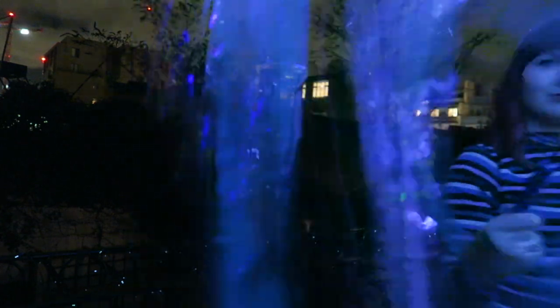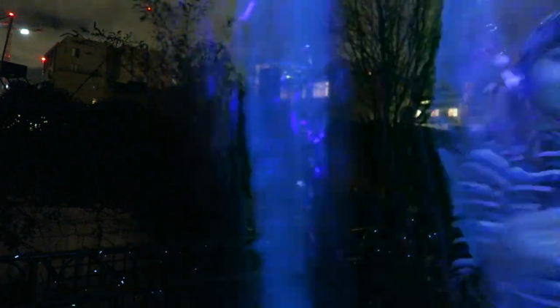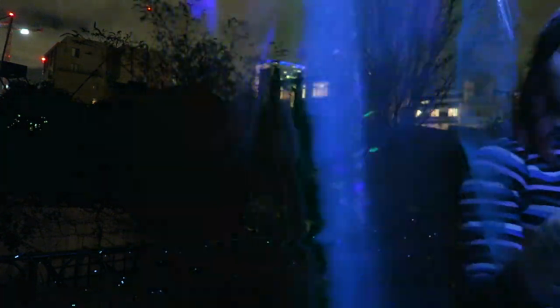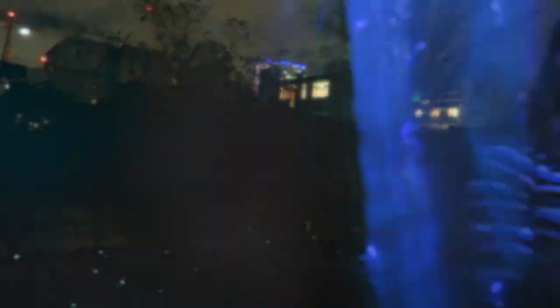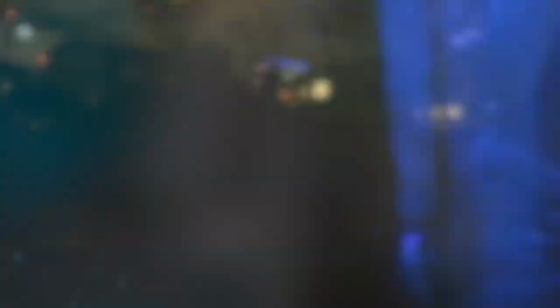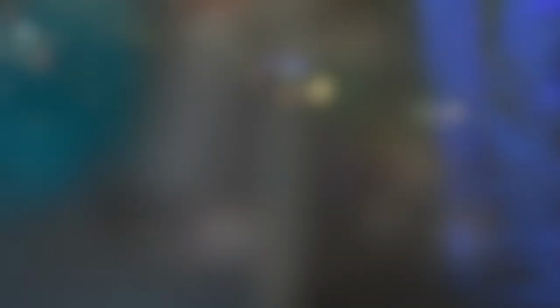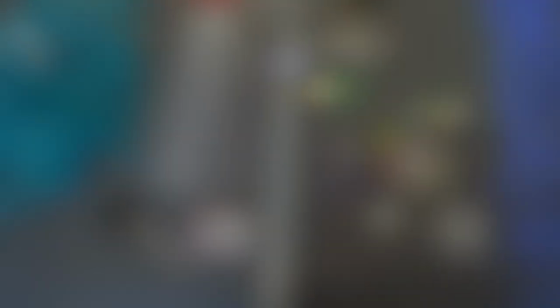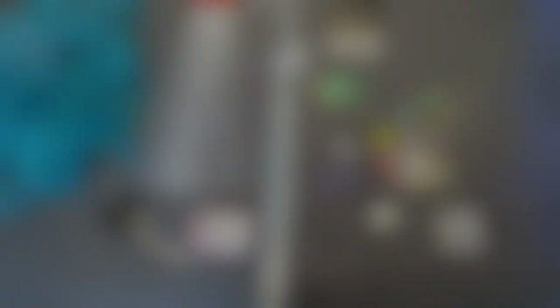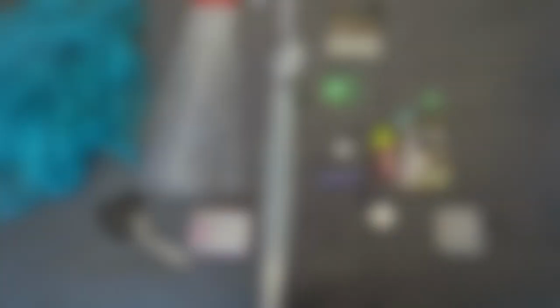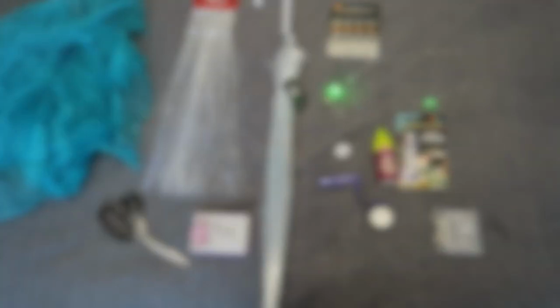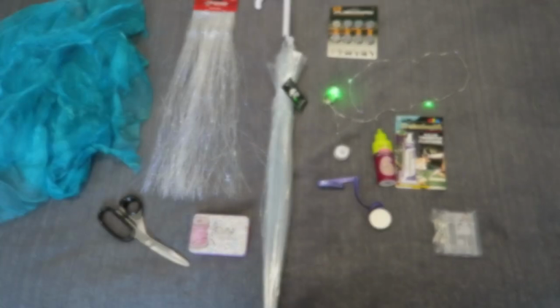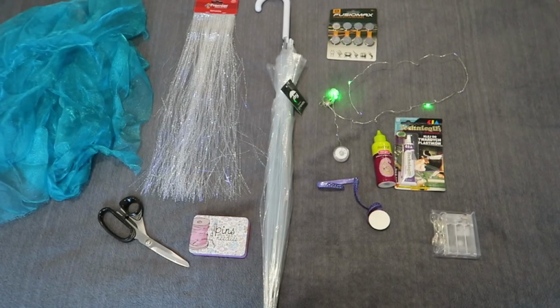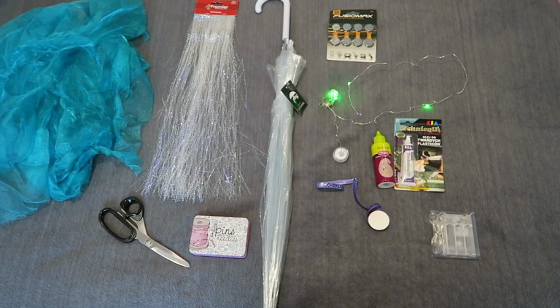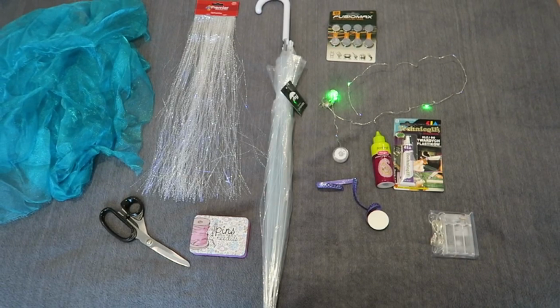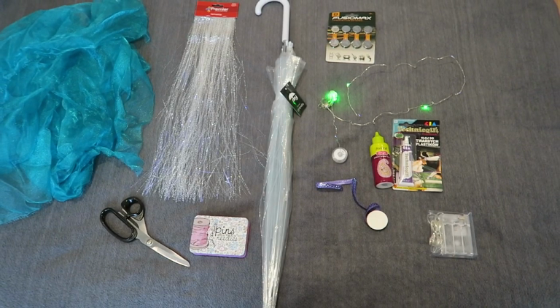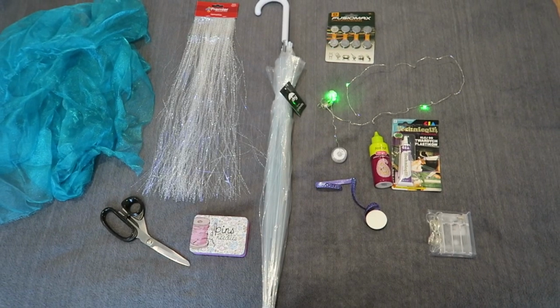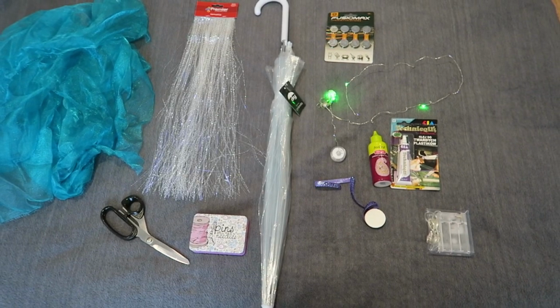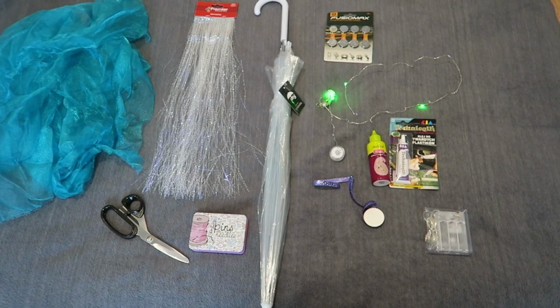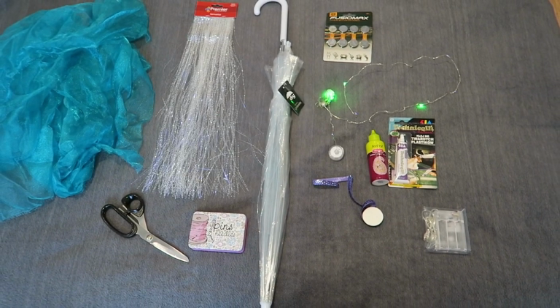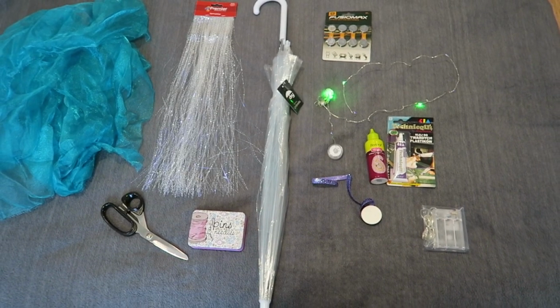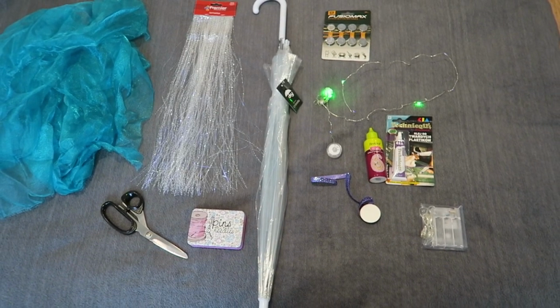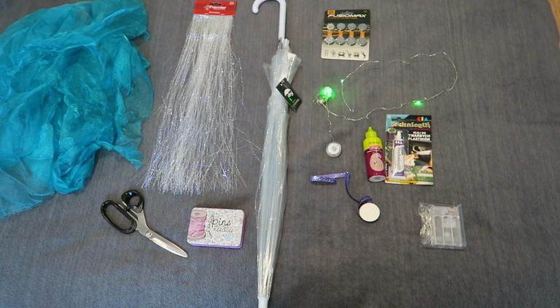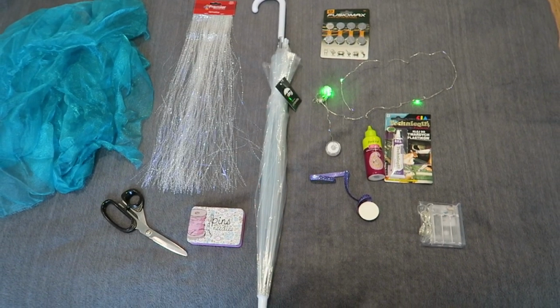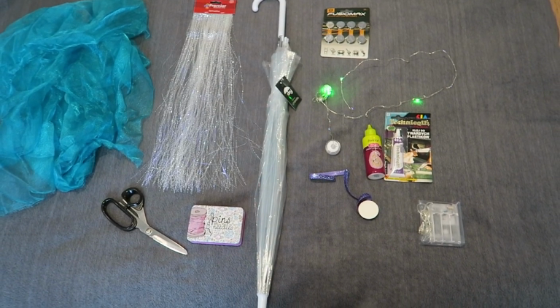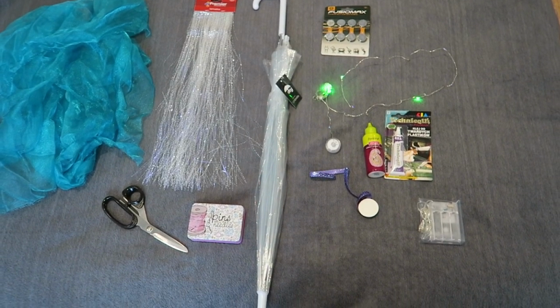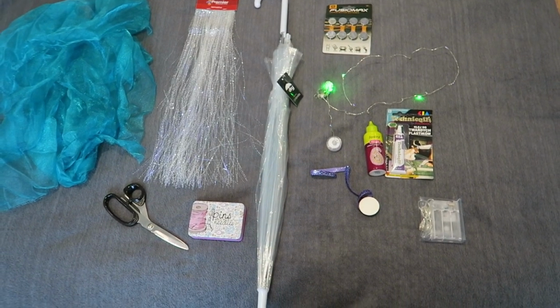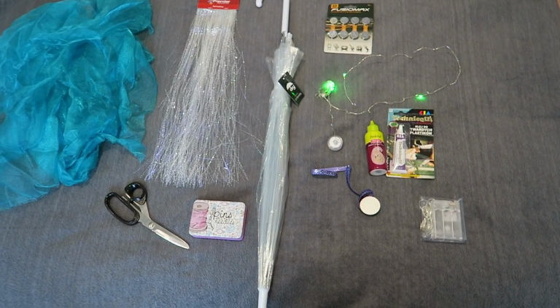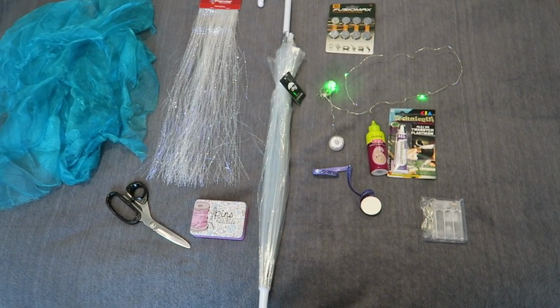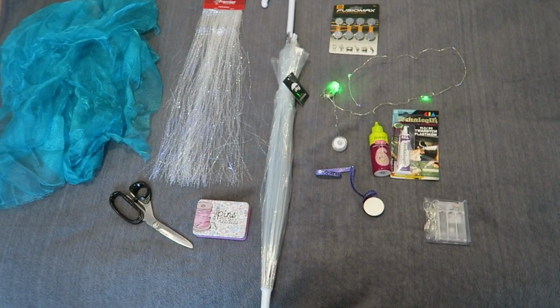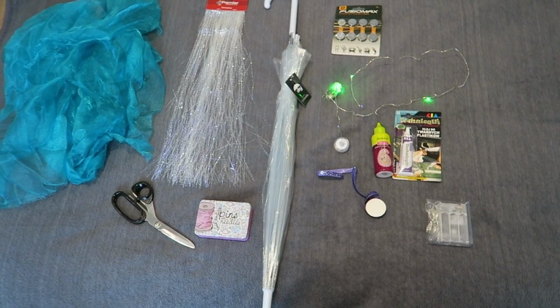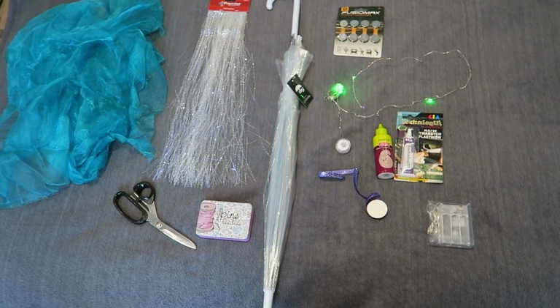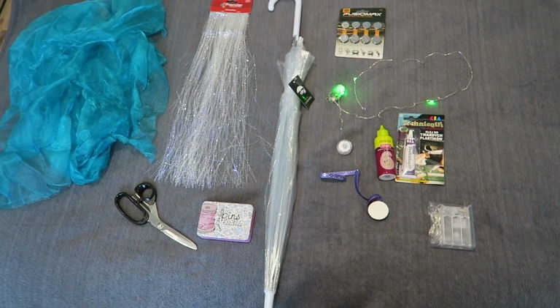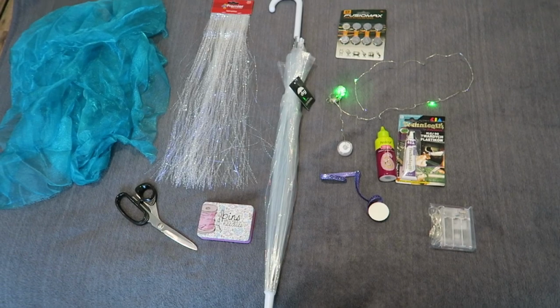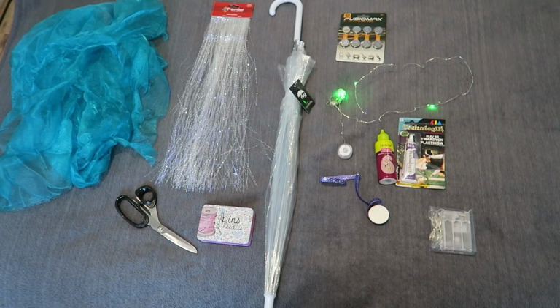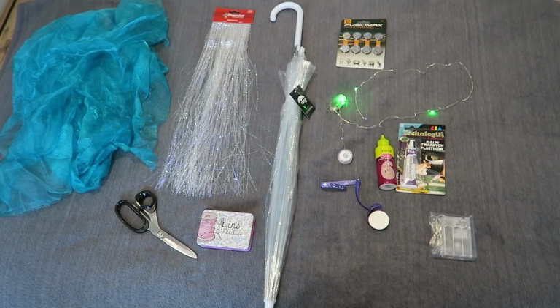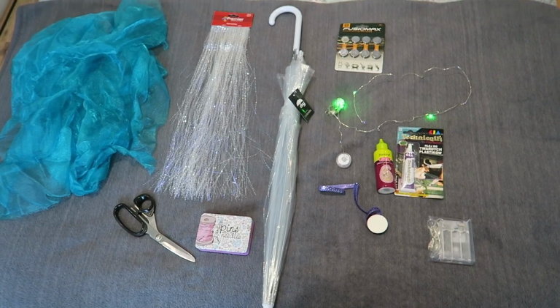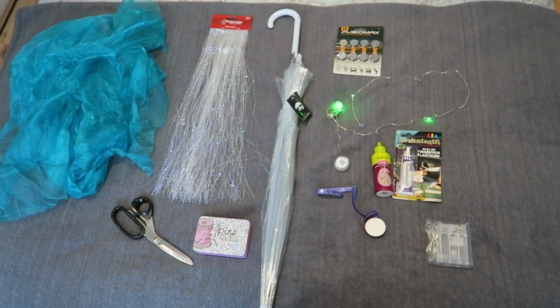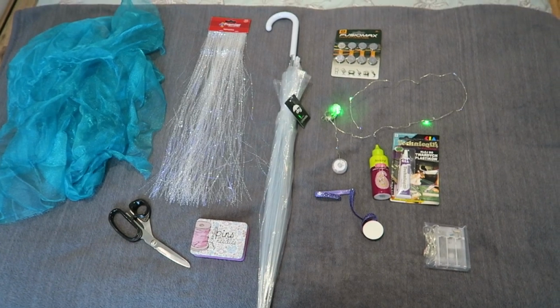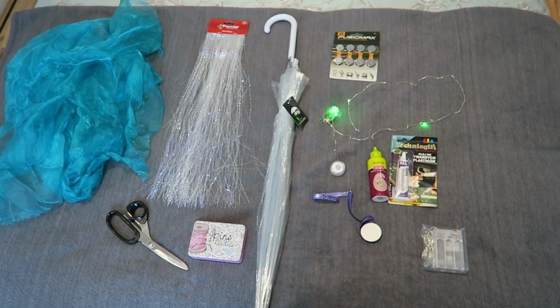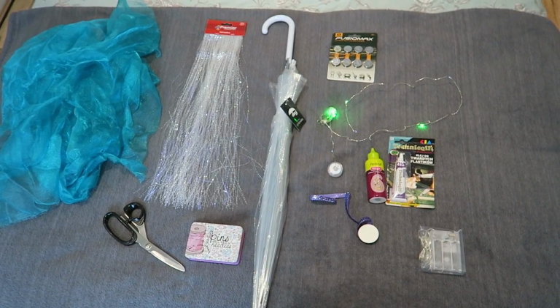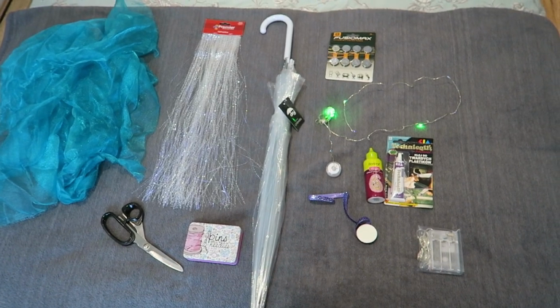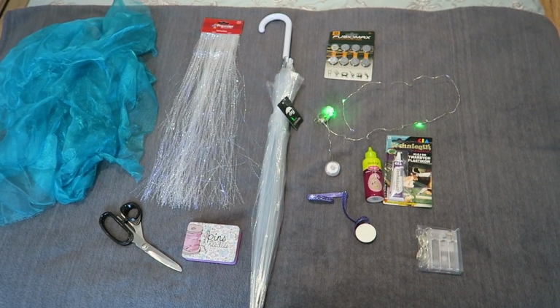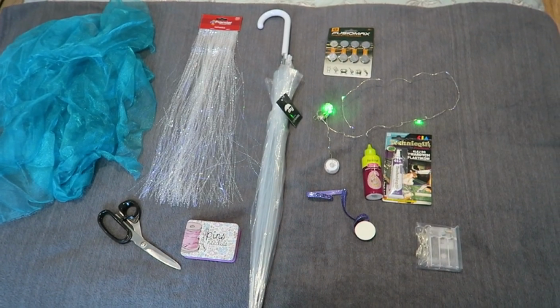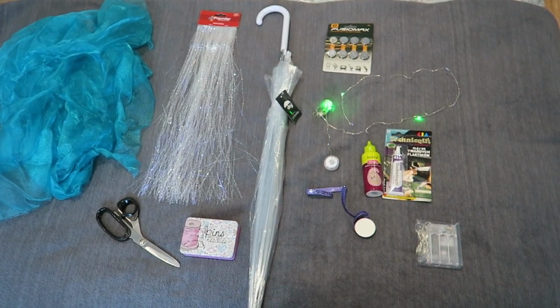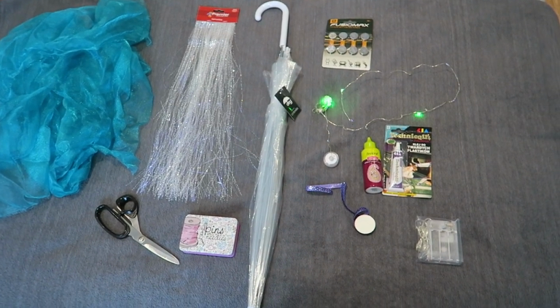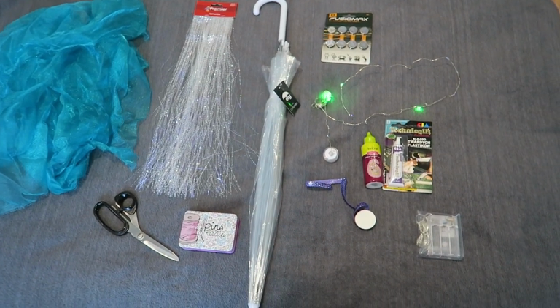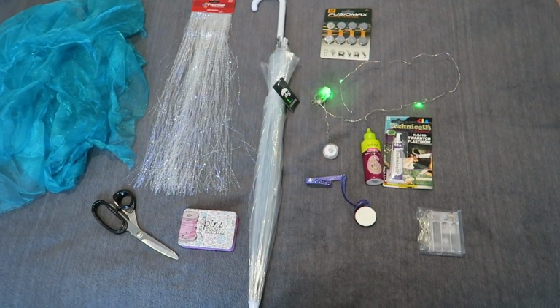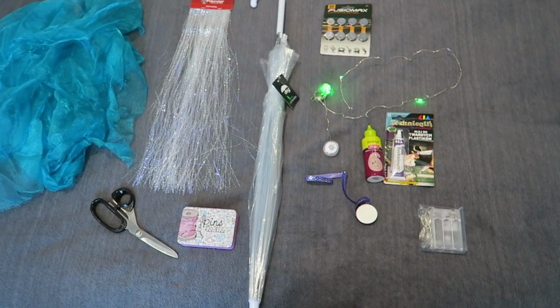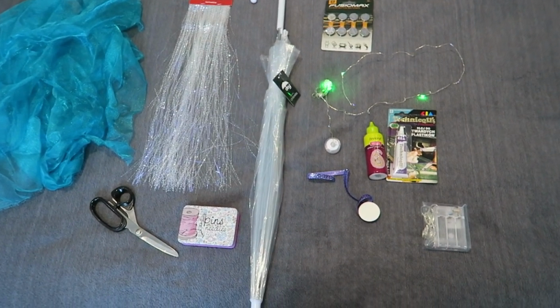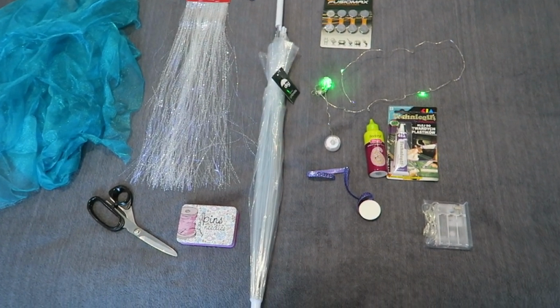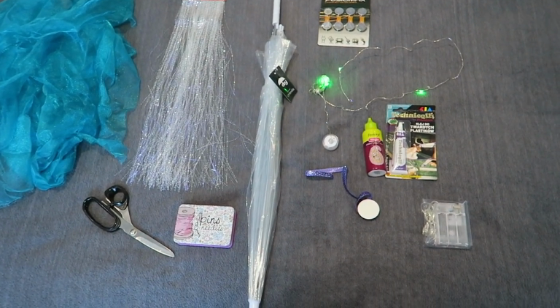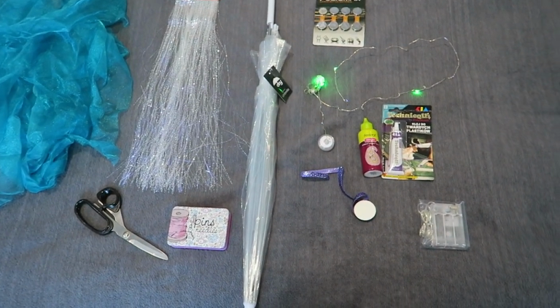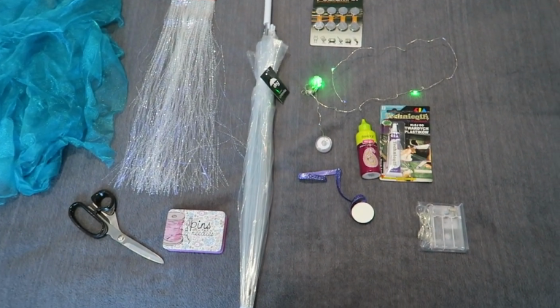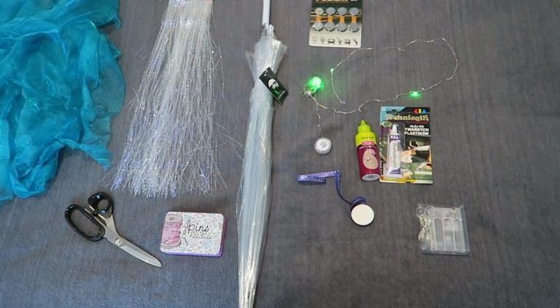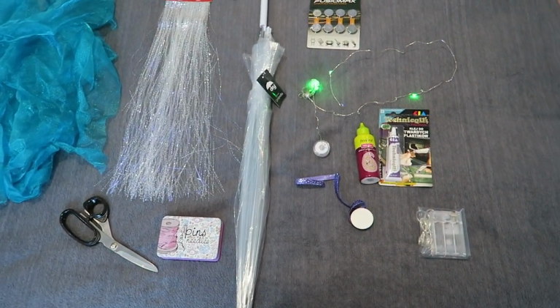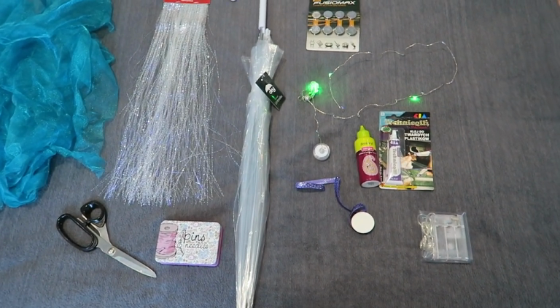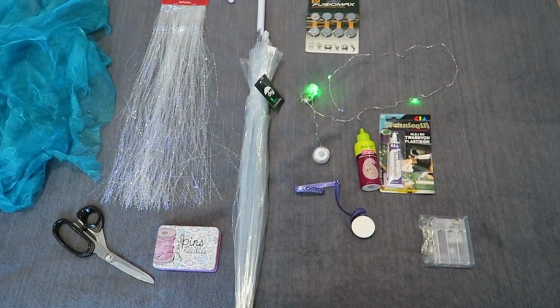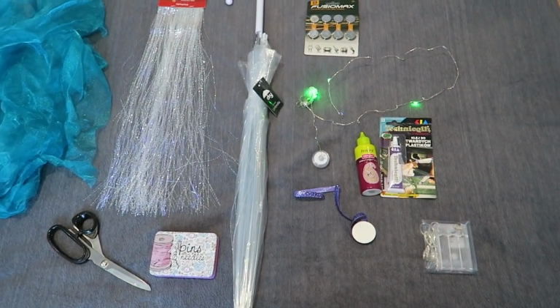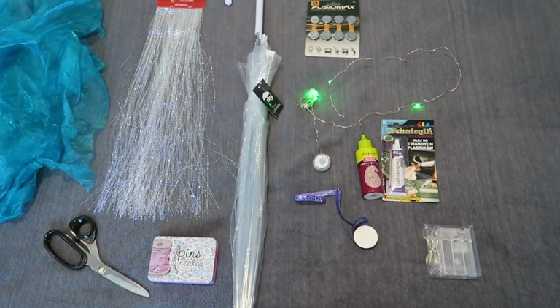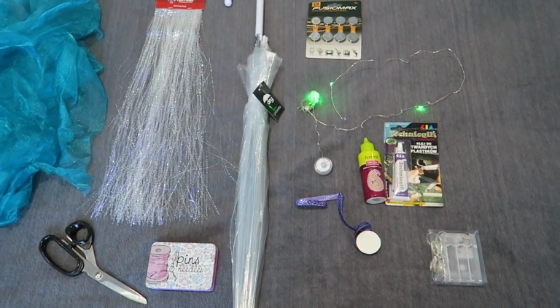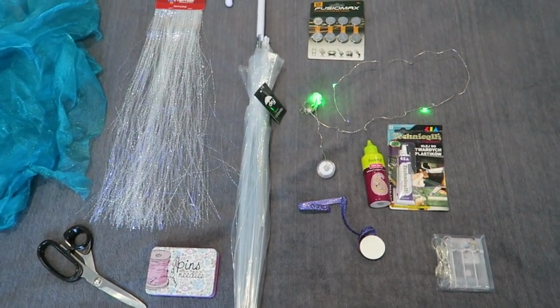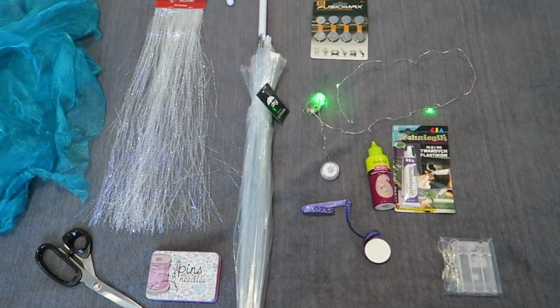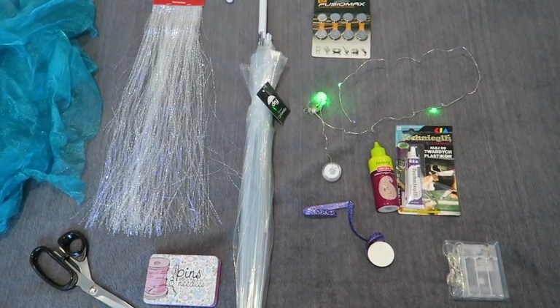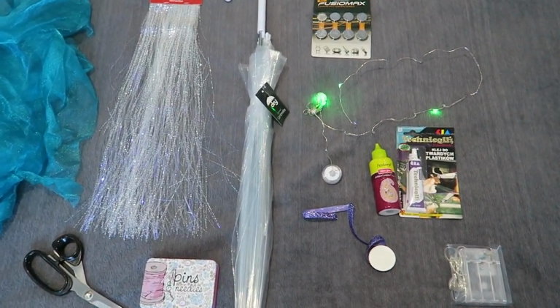Hello everyone, welcome back to my channel. Today I have another DIY and it is this Light Up Festival Jellyfish Umbrella.